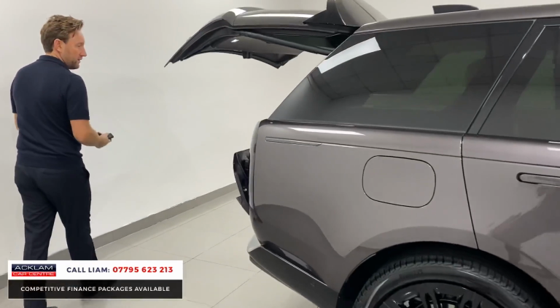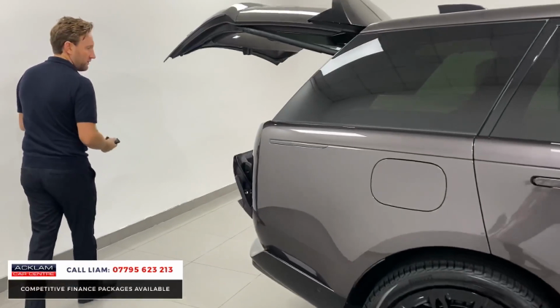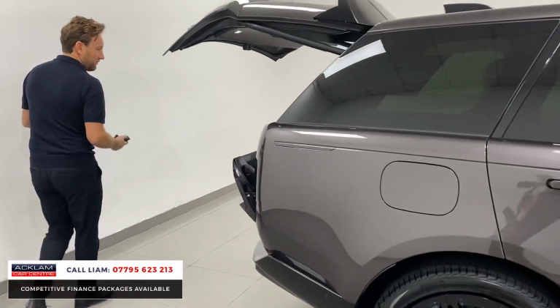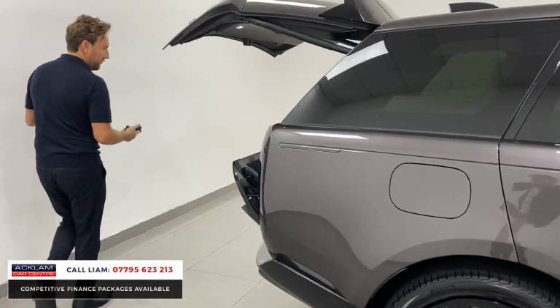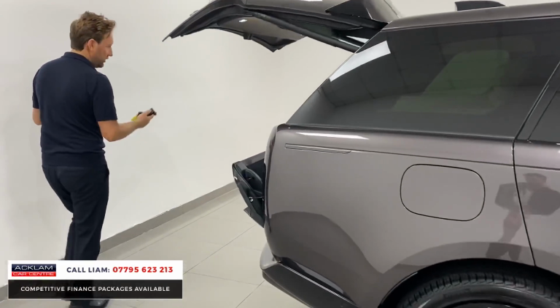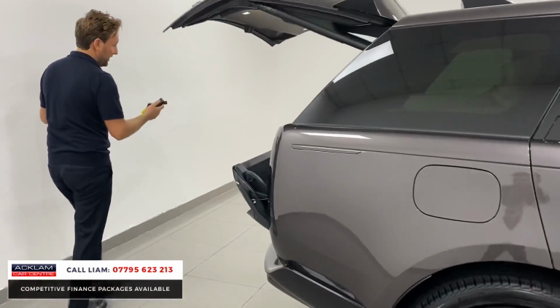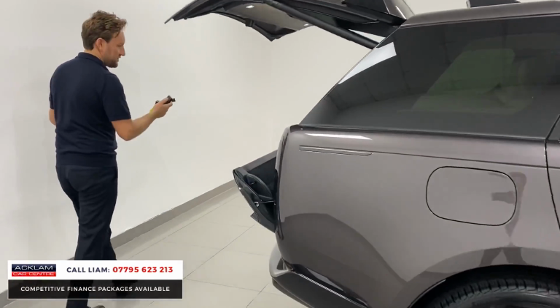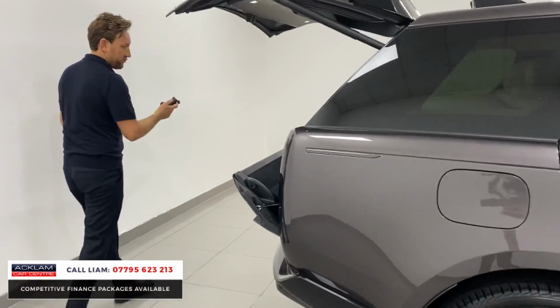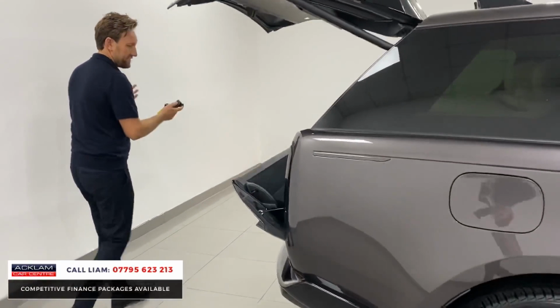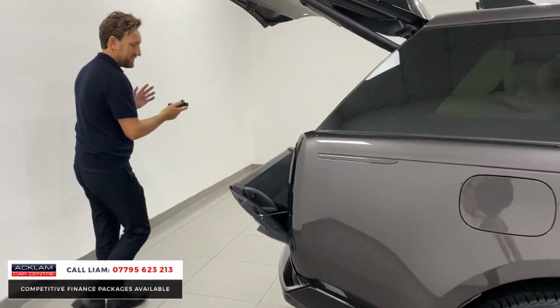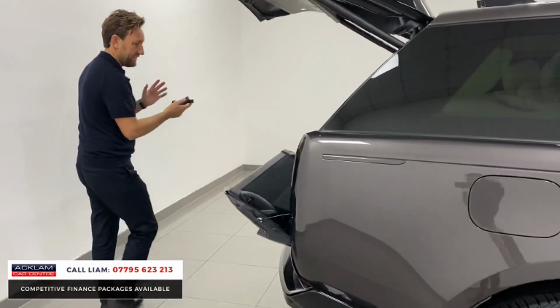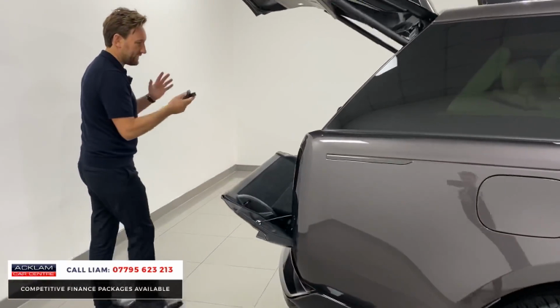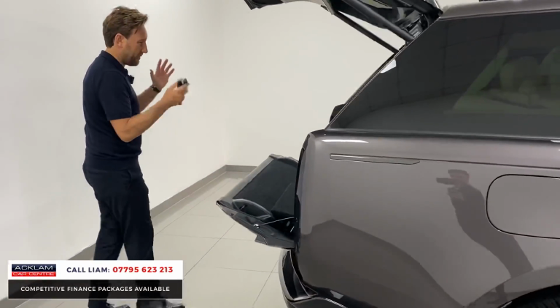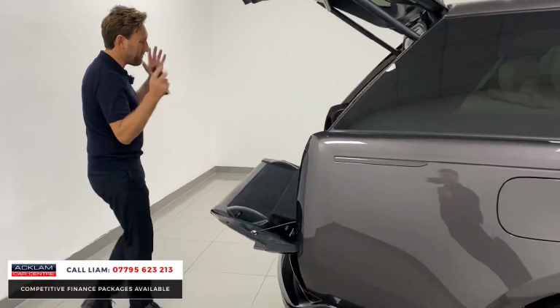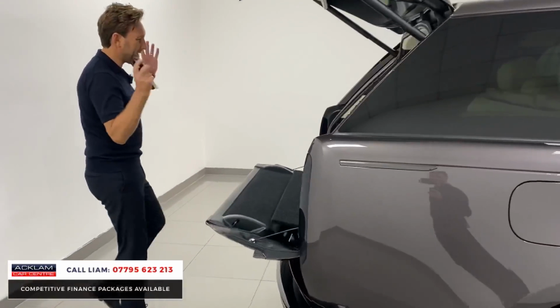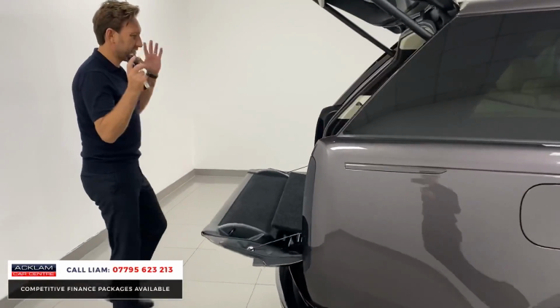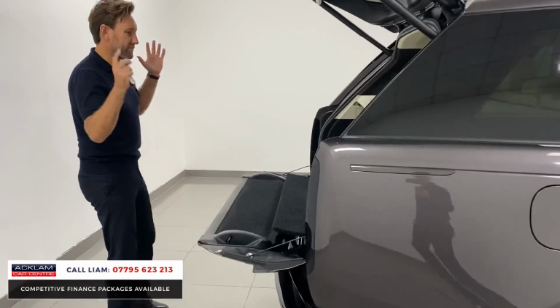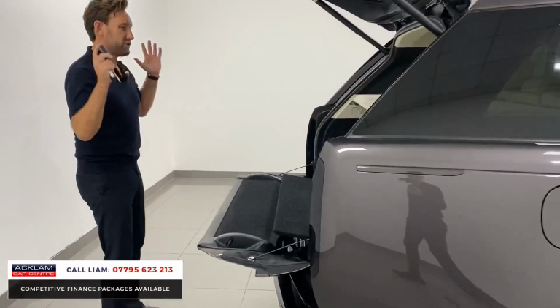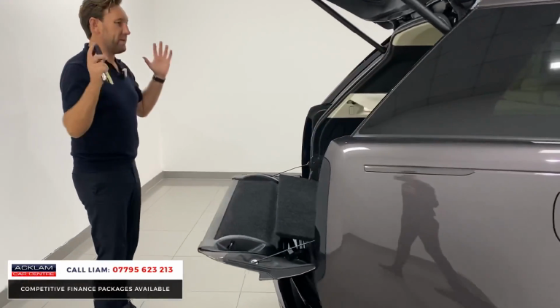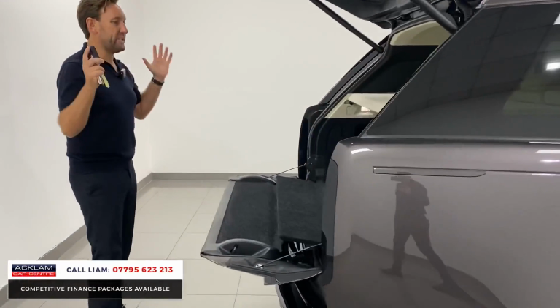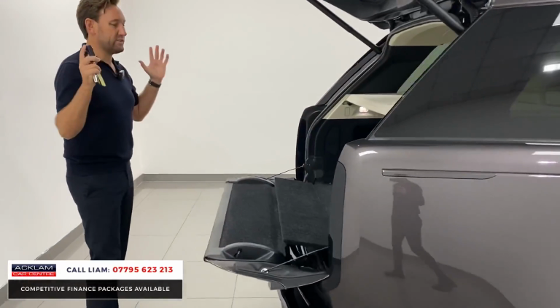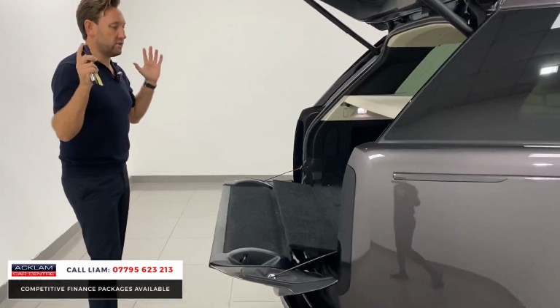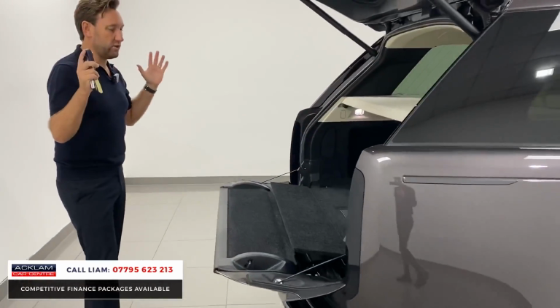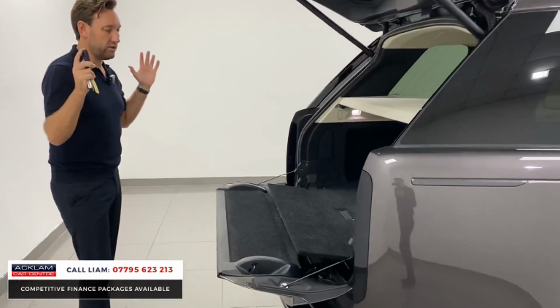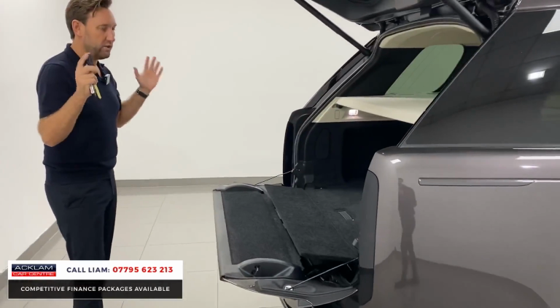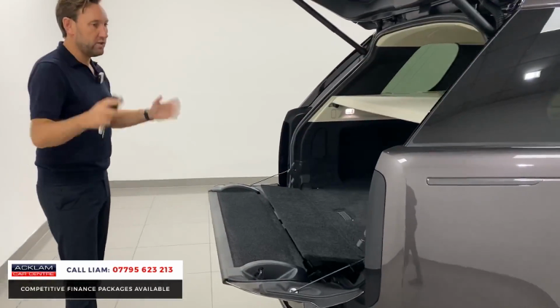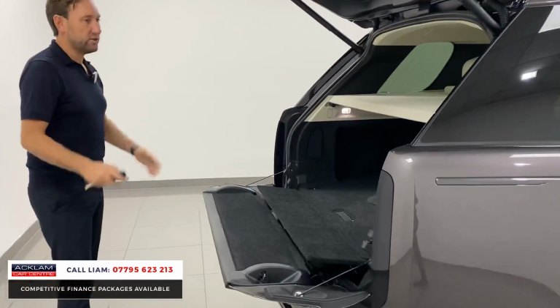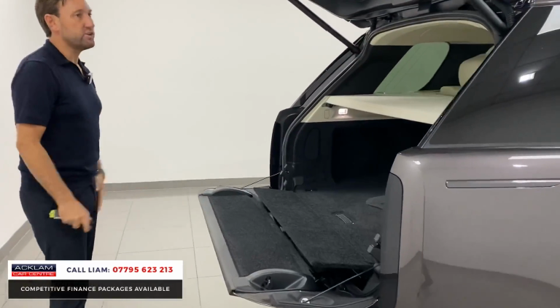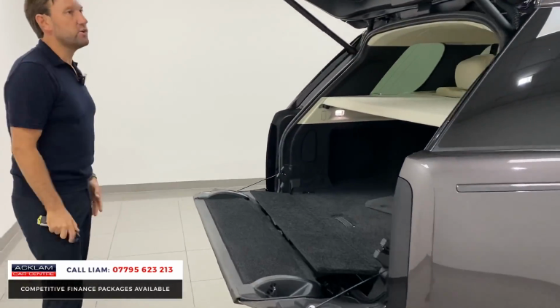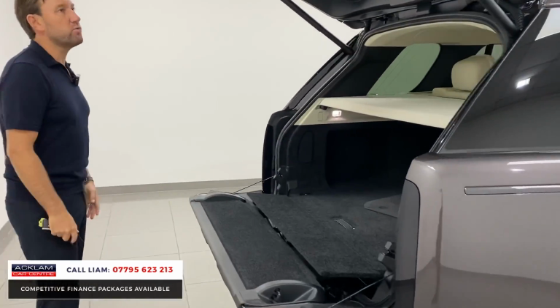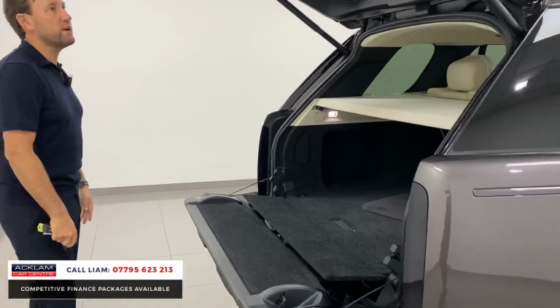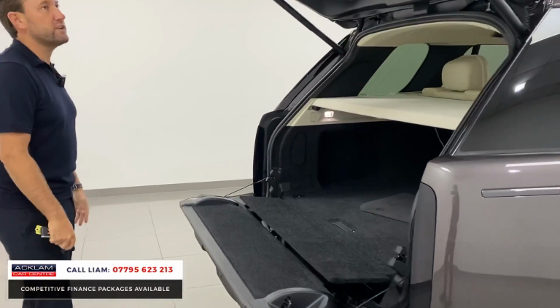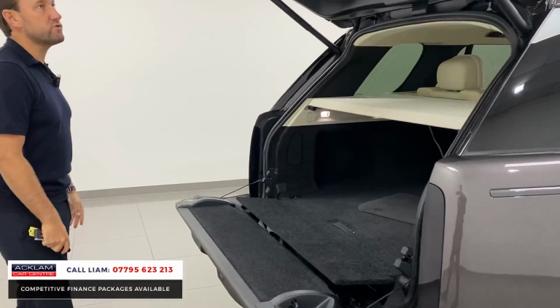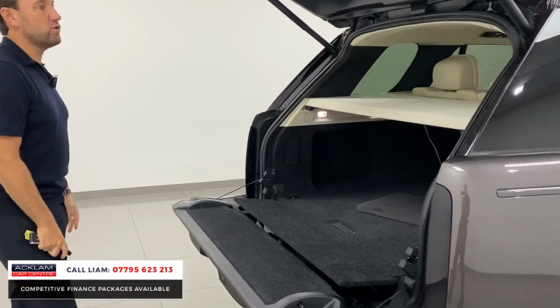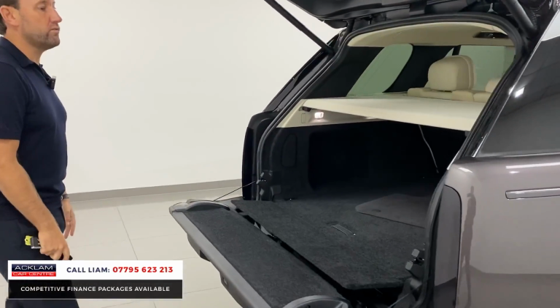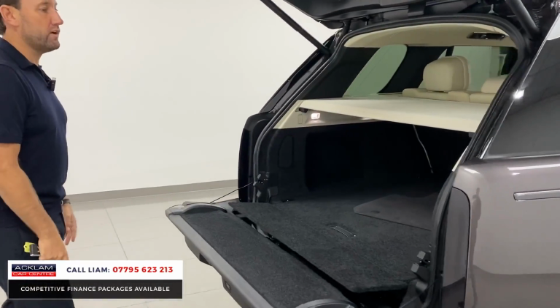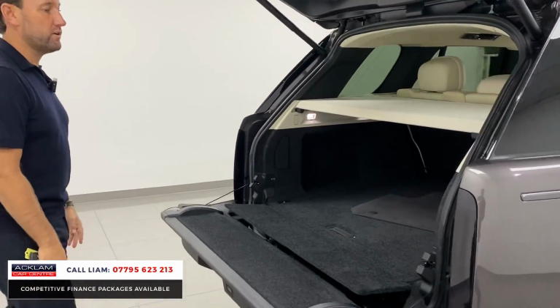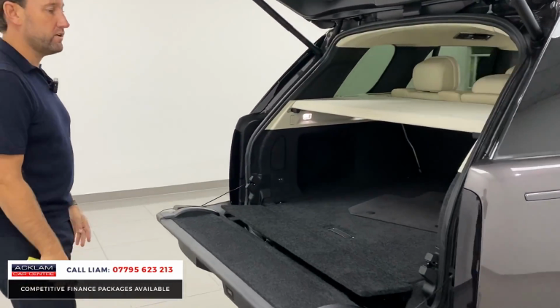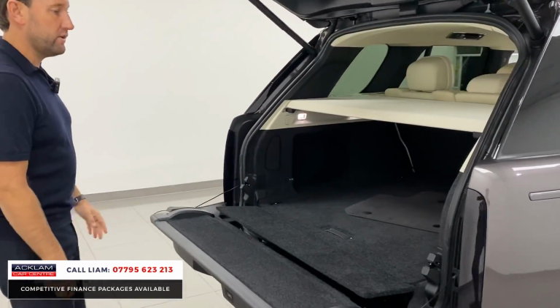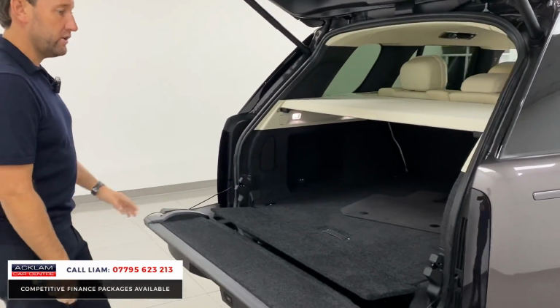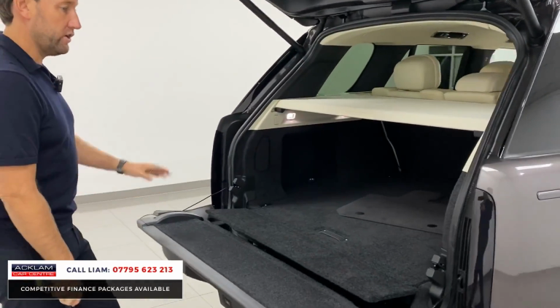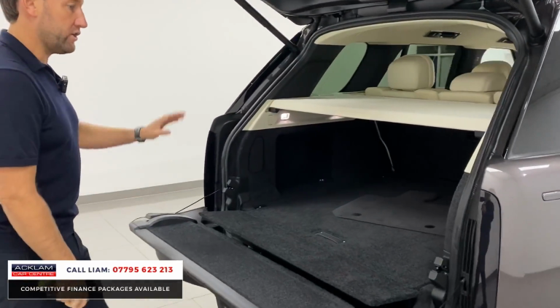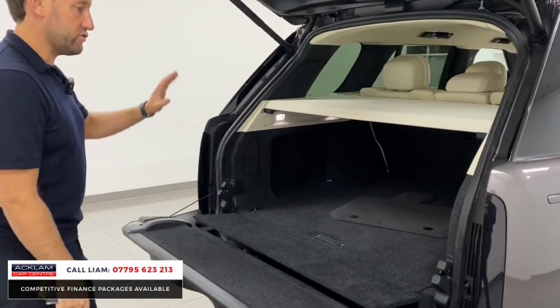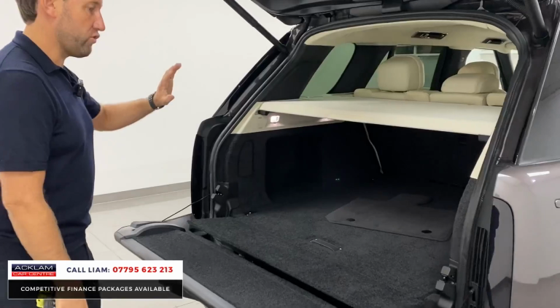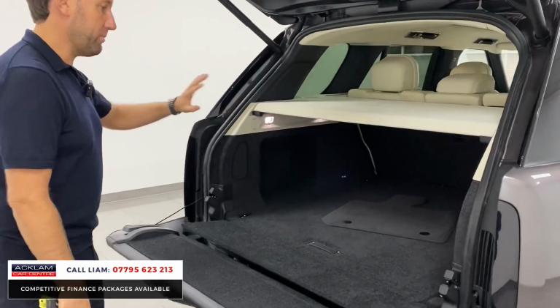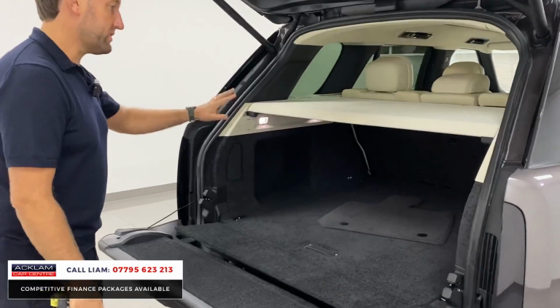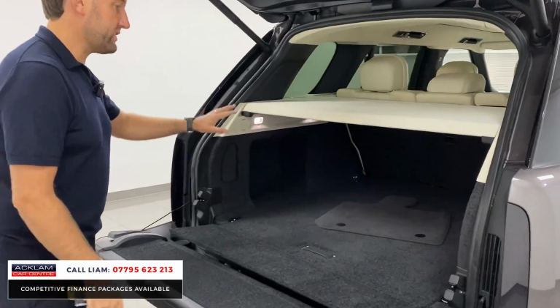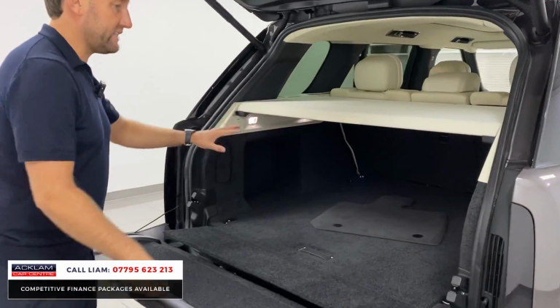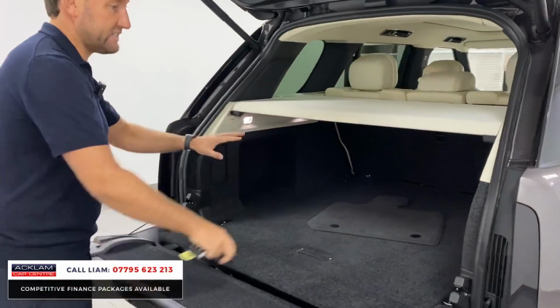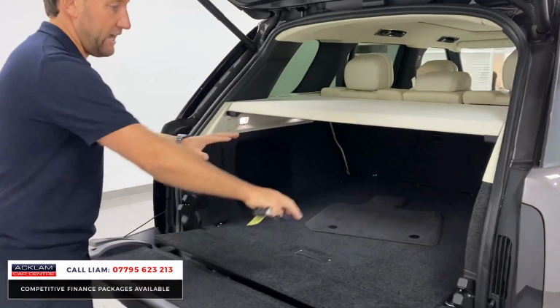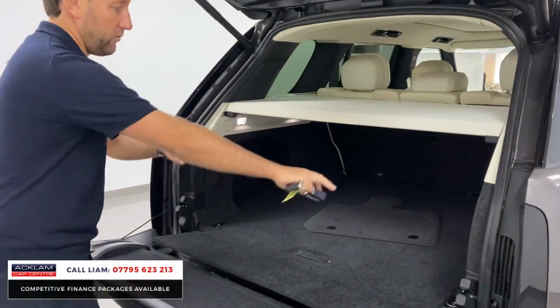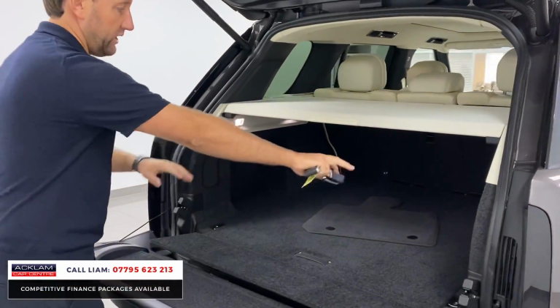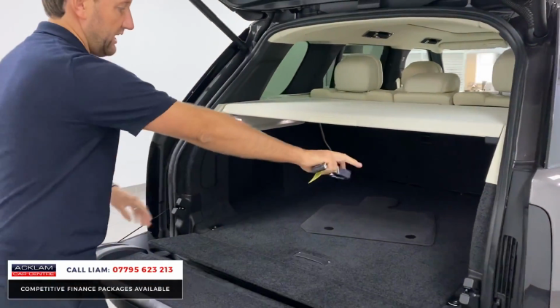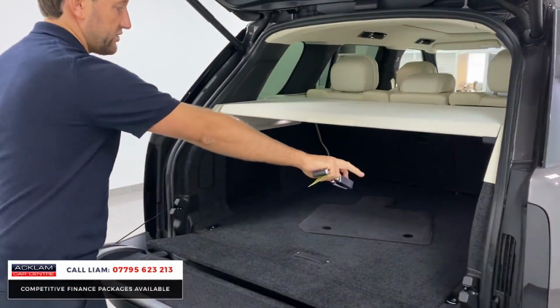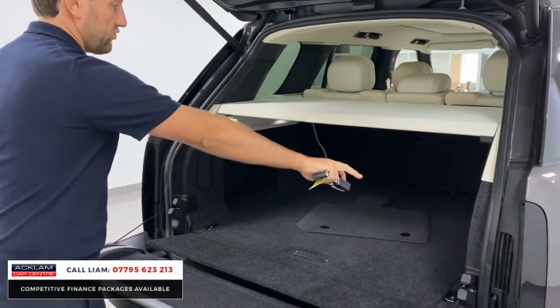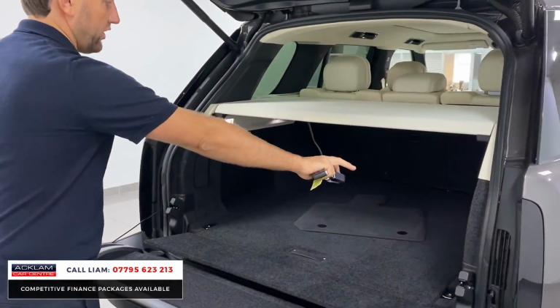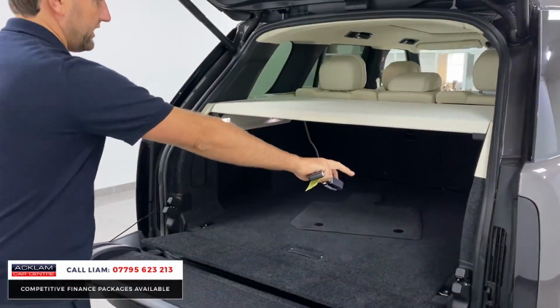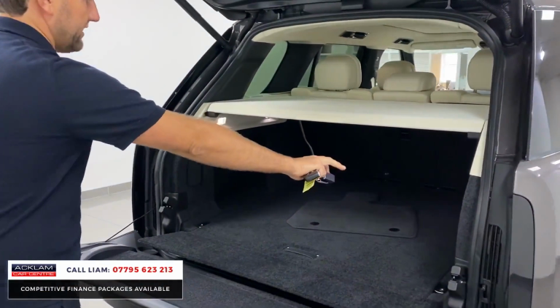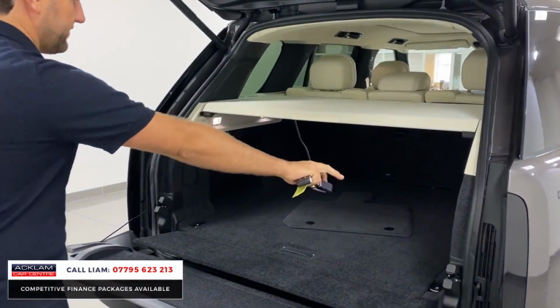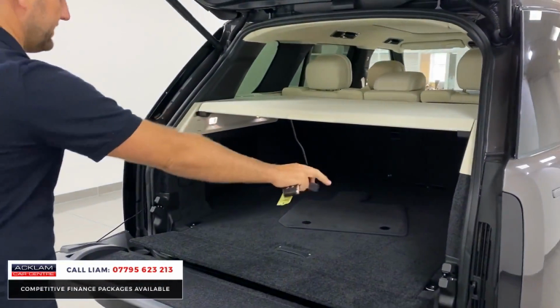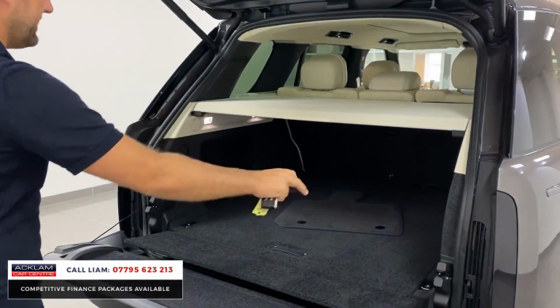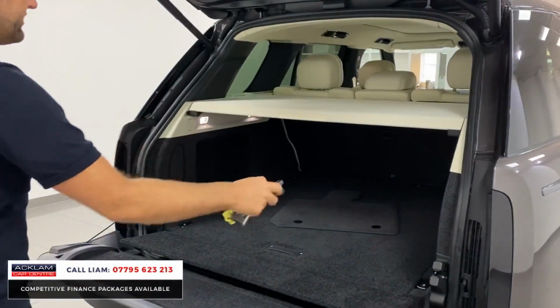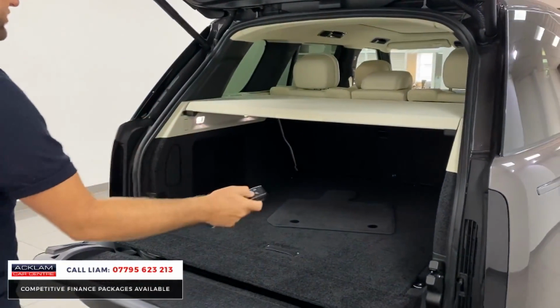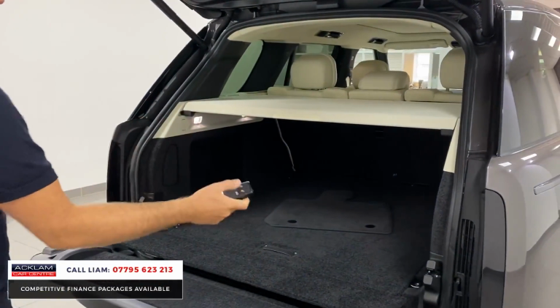Full electric tailgate — massive space on the new Range Rover. You can drop the seats down electronically if you need to.